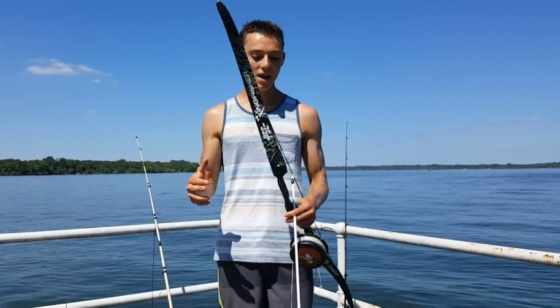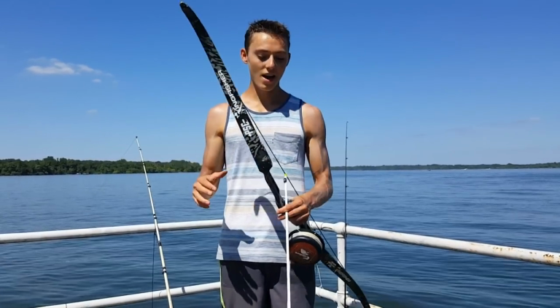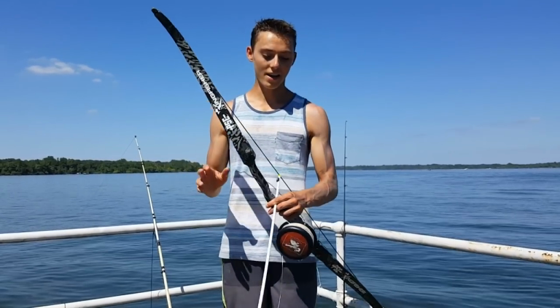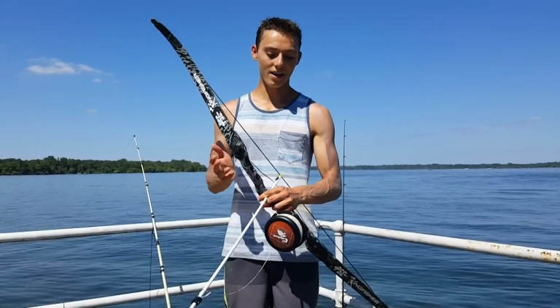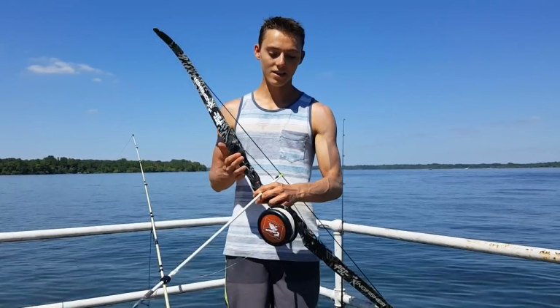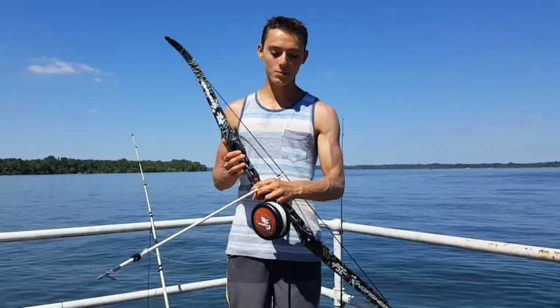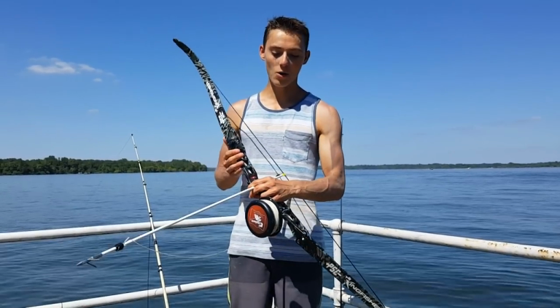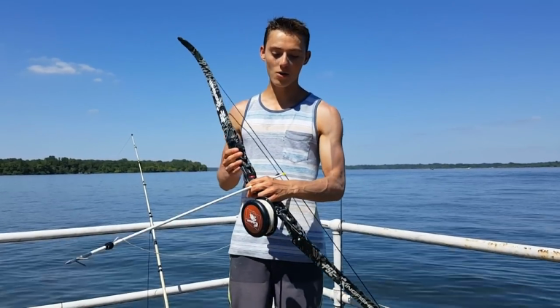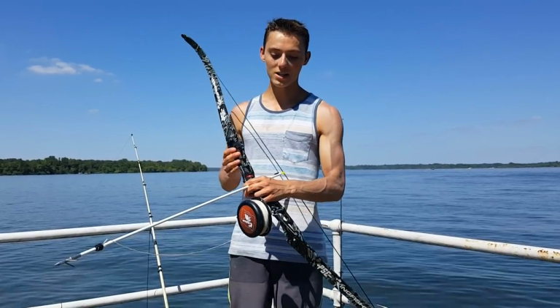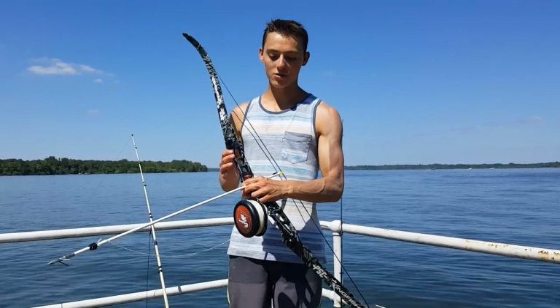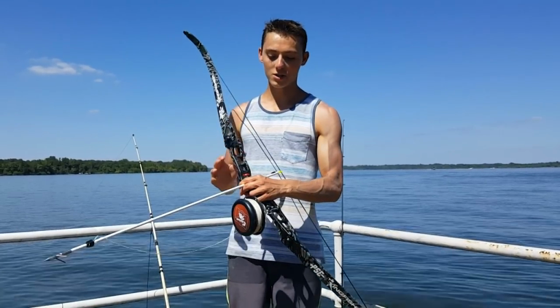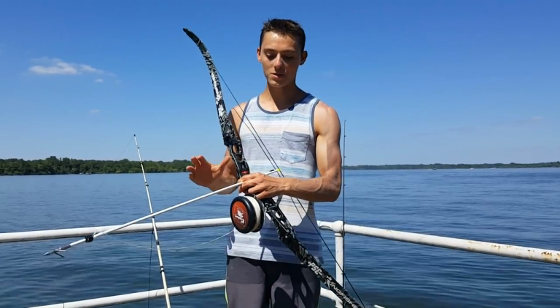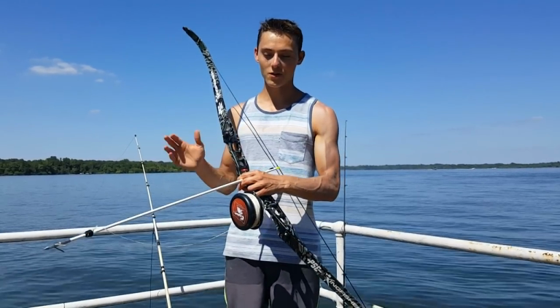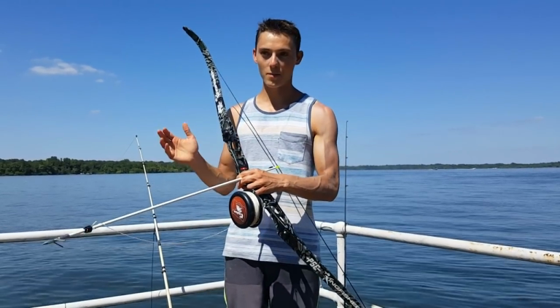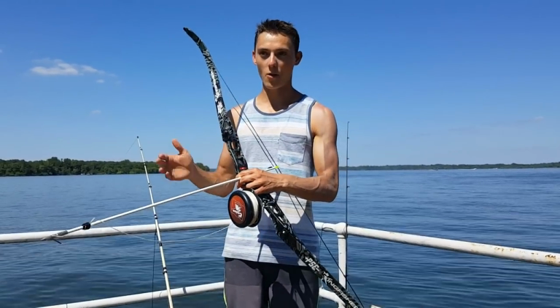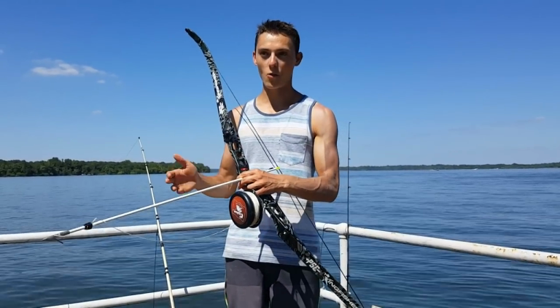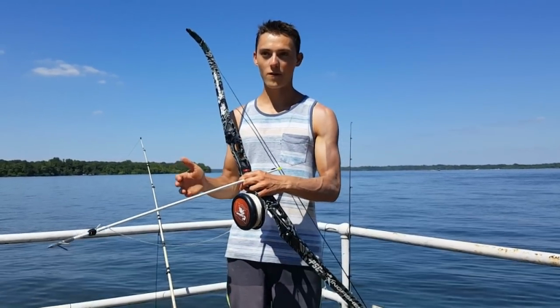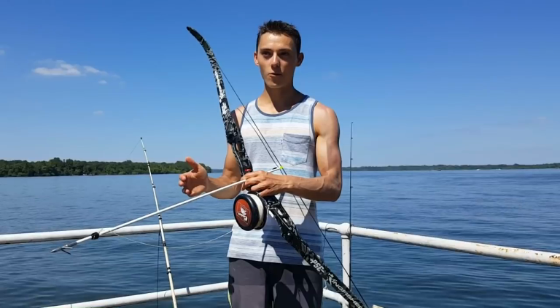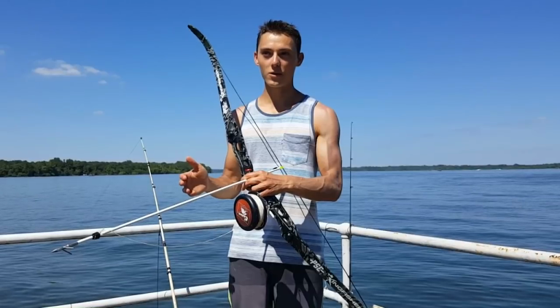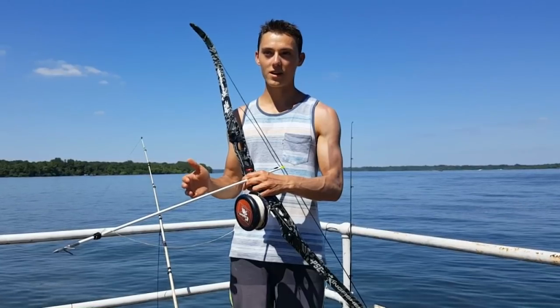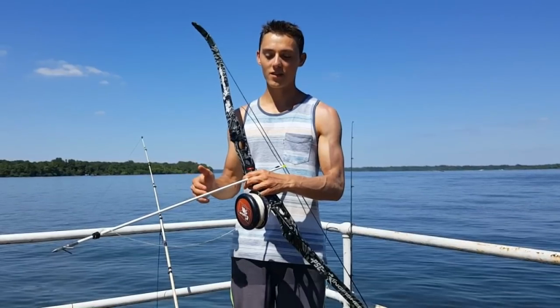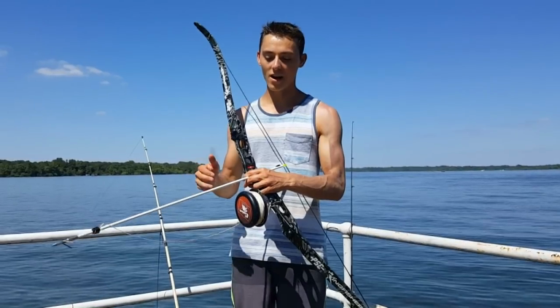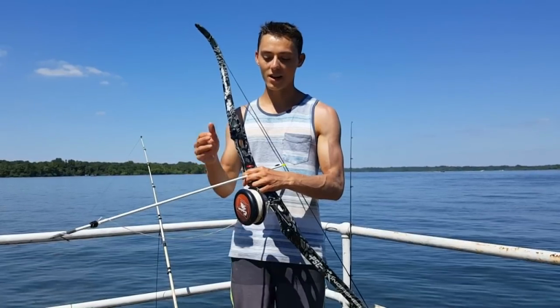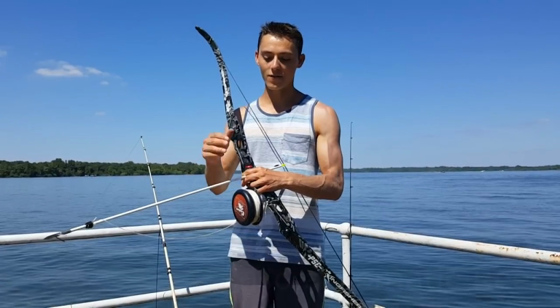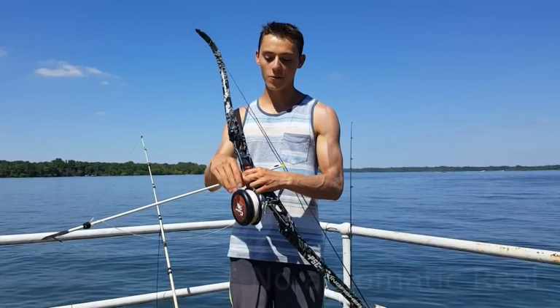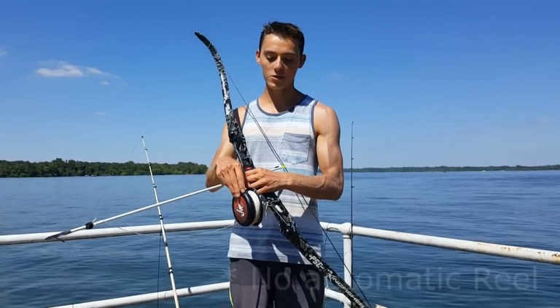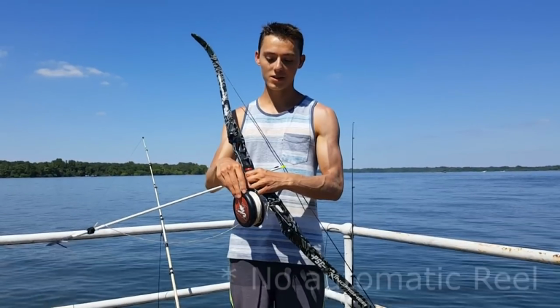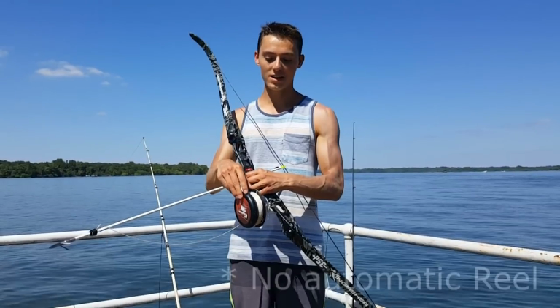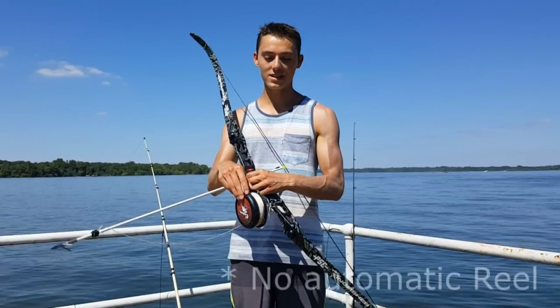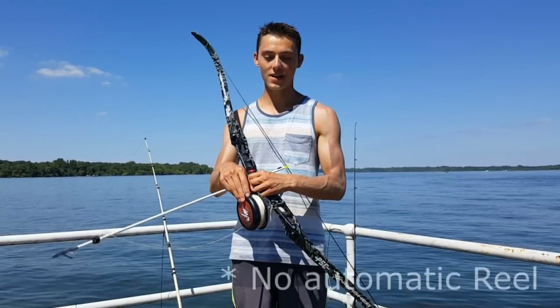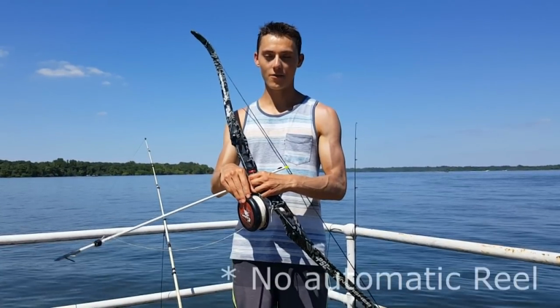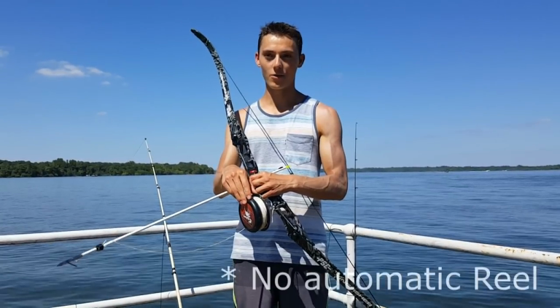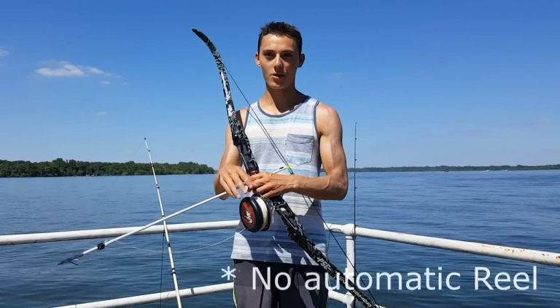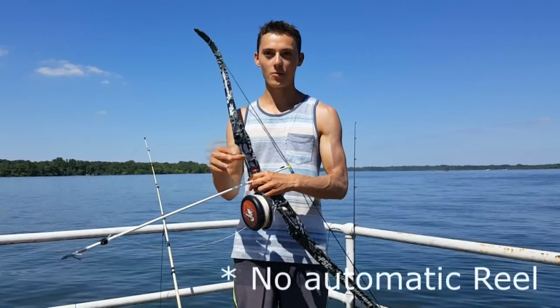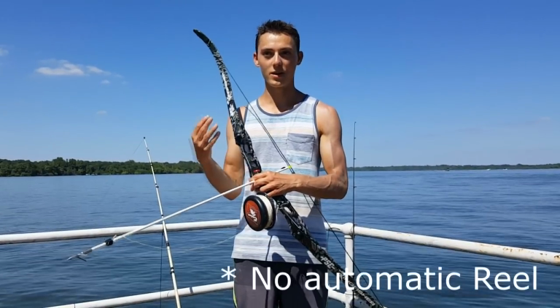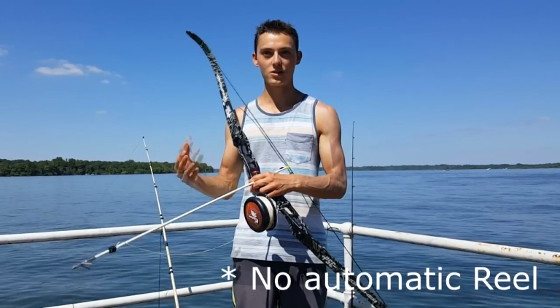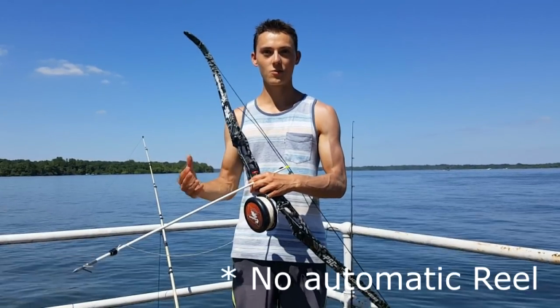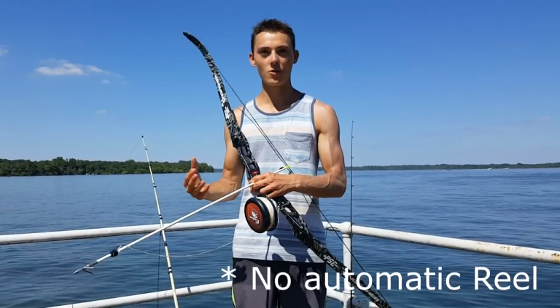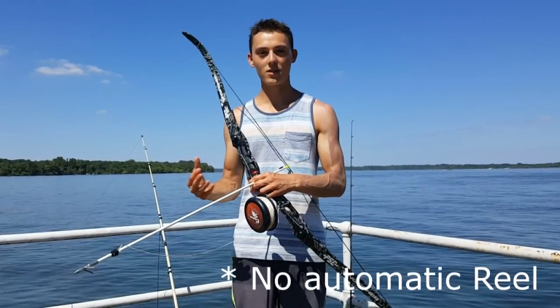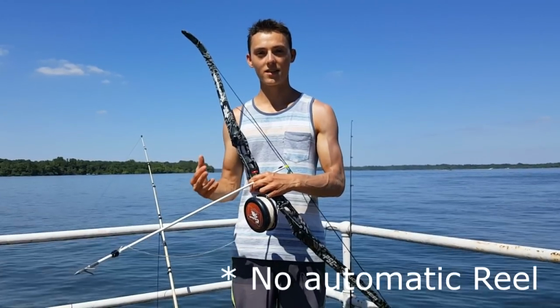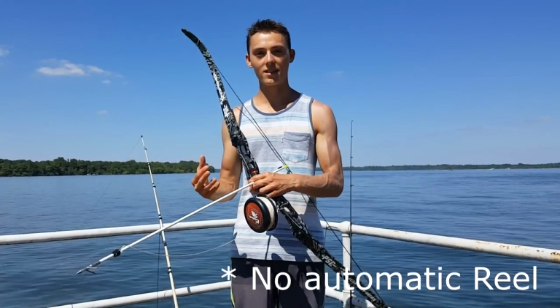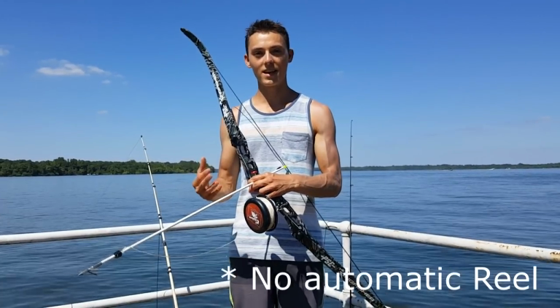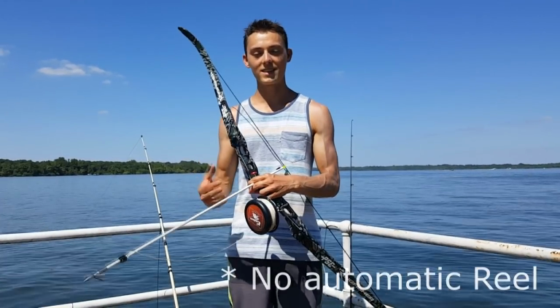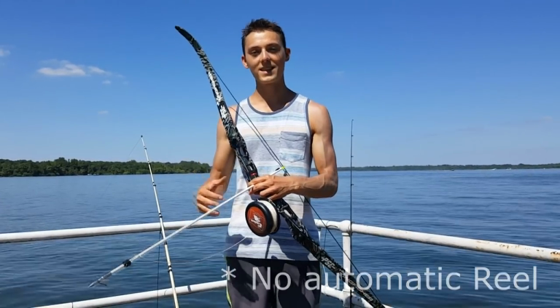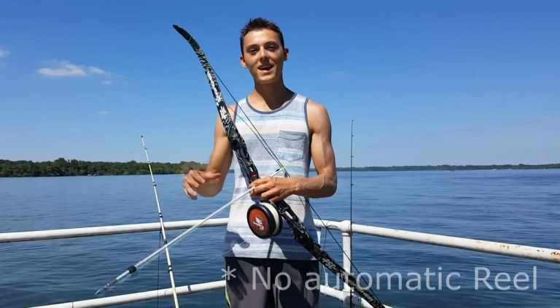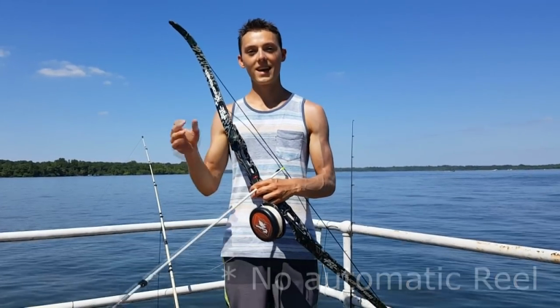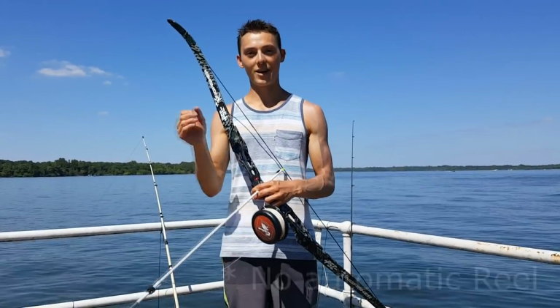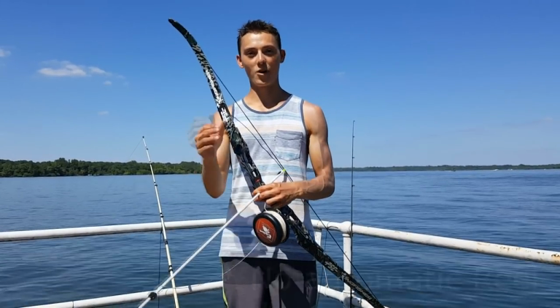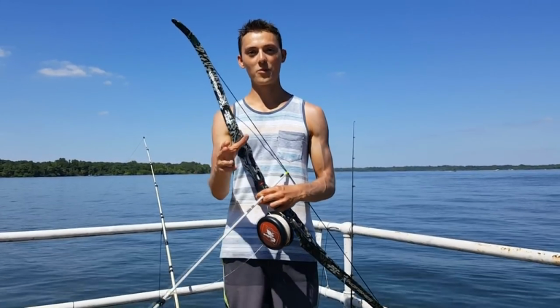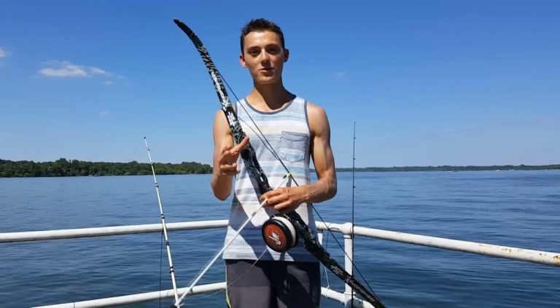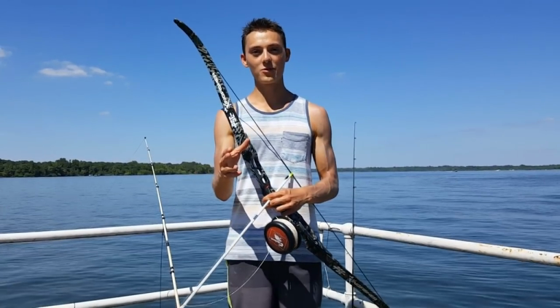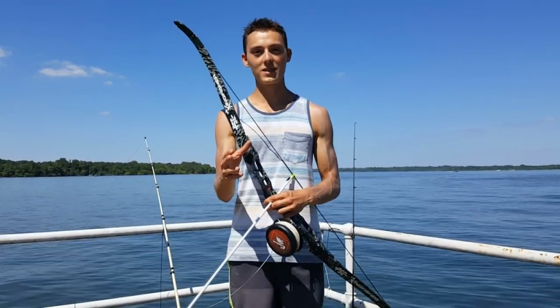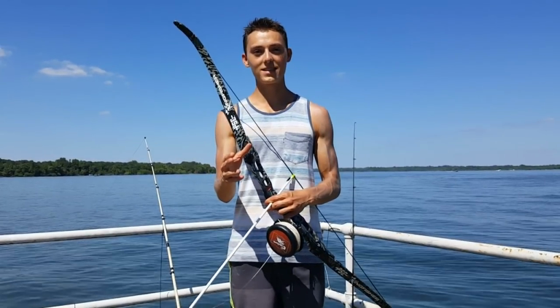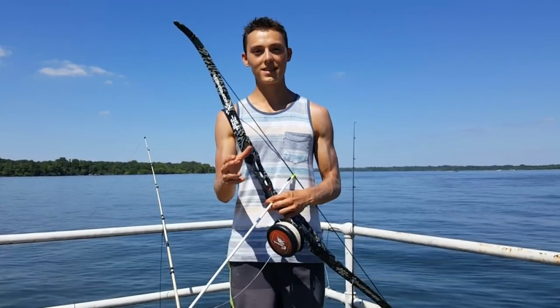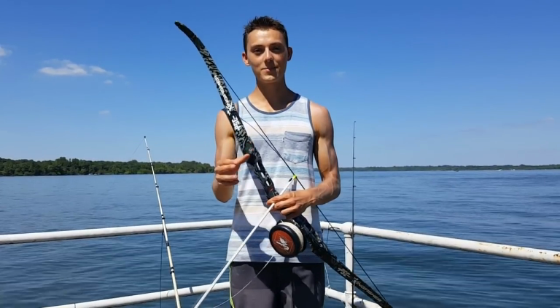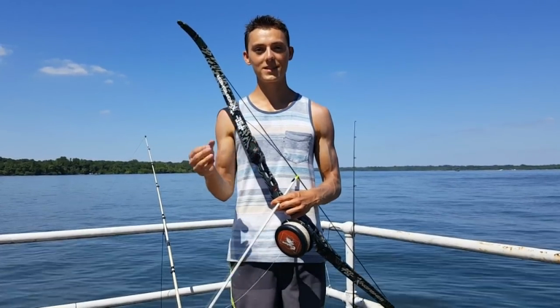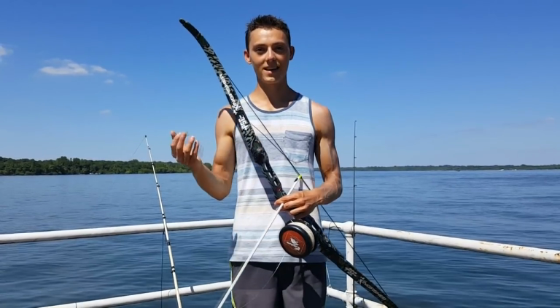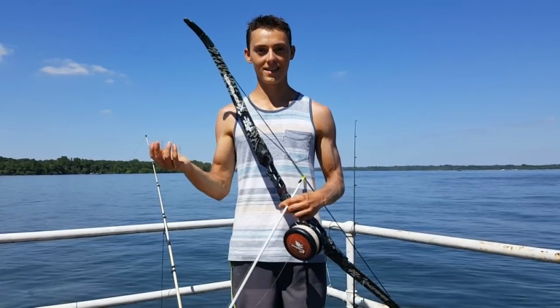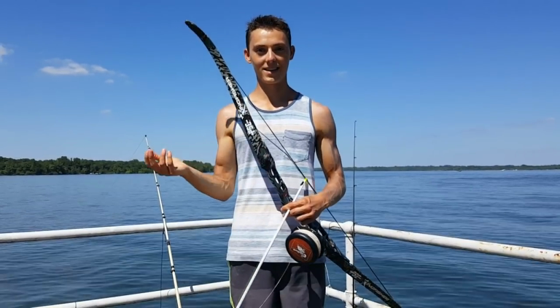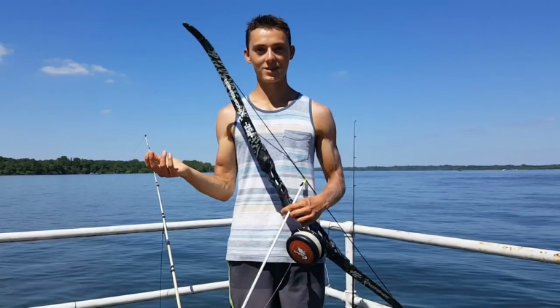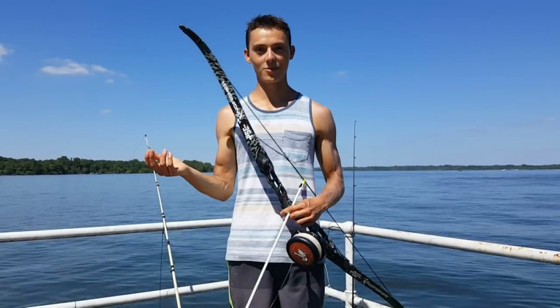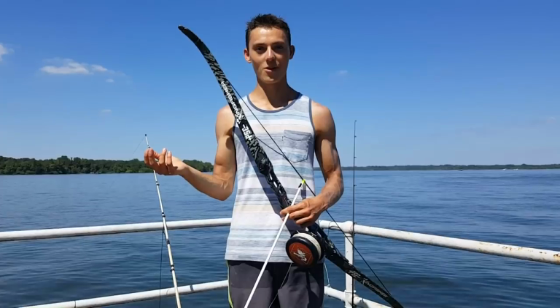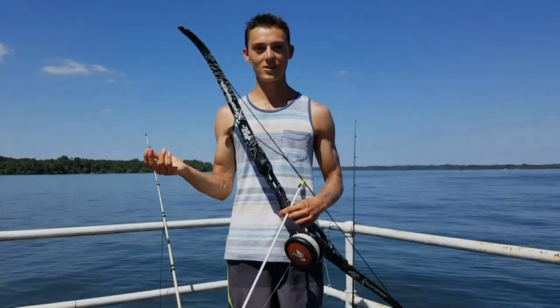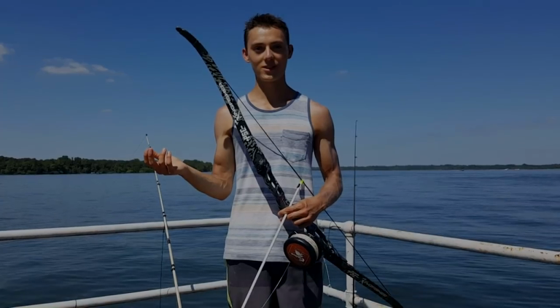I got this bow last Christmas for about $140 online. Unfortunately it doesn't have a reel but it should work nonetheless. I hope you enjoy these clips and thanks for watching.